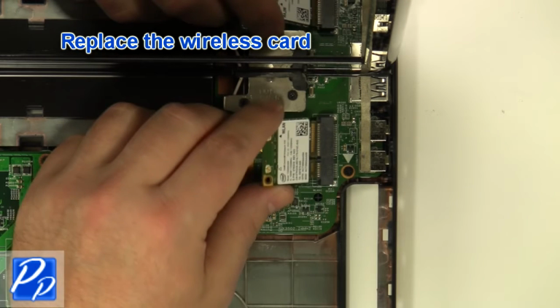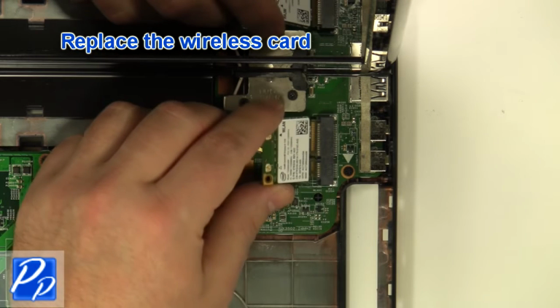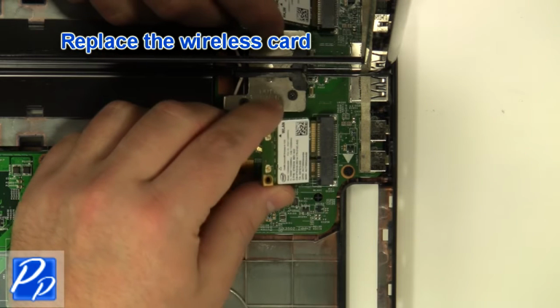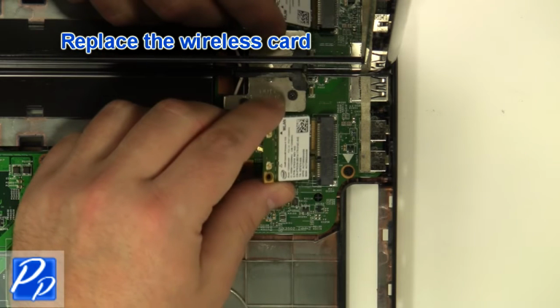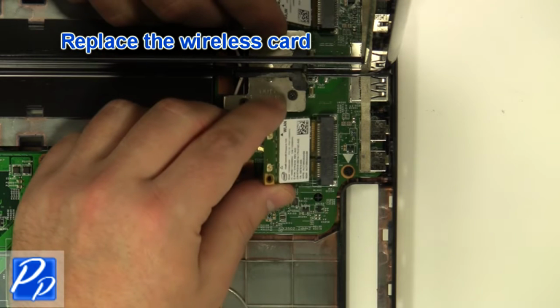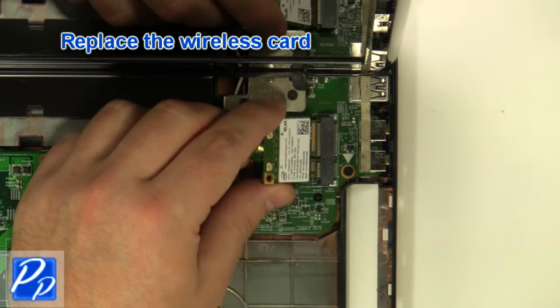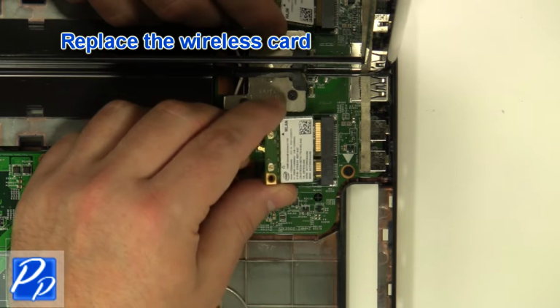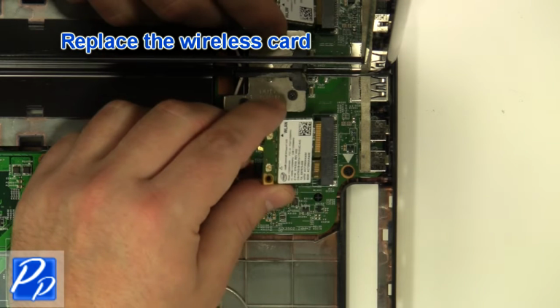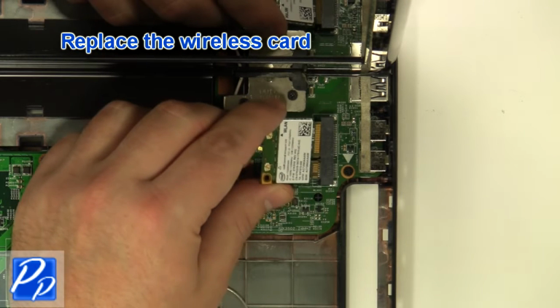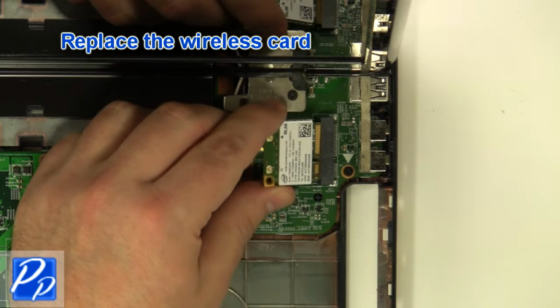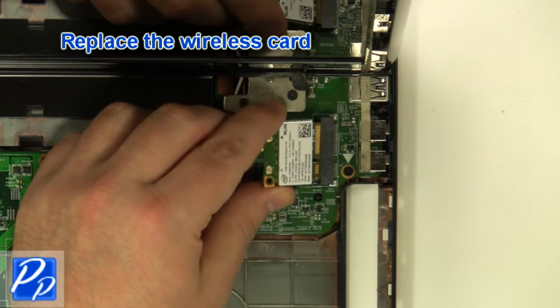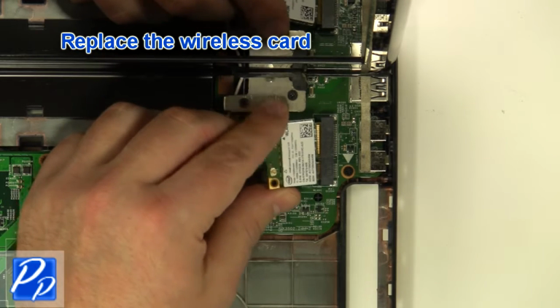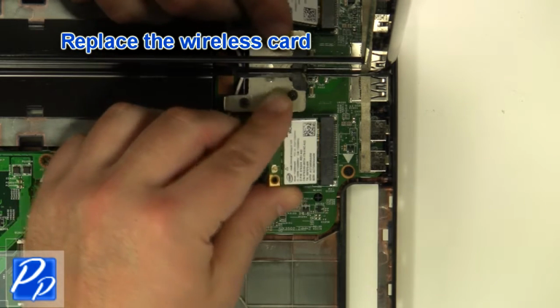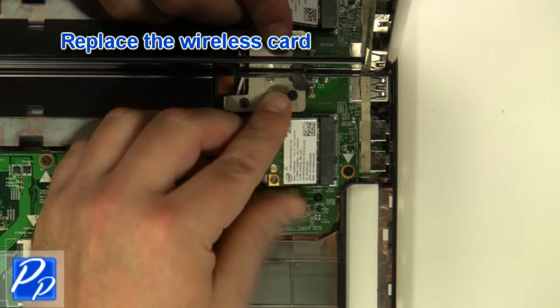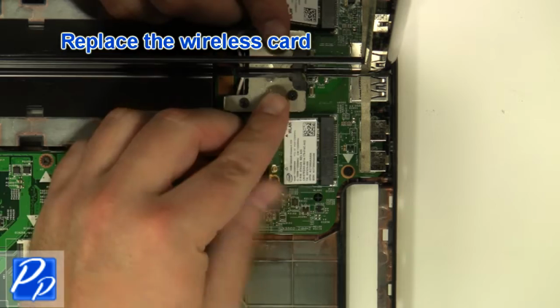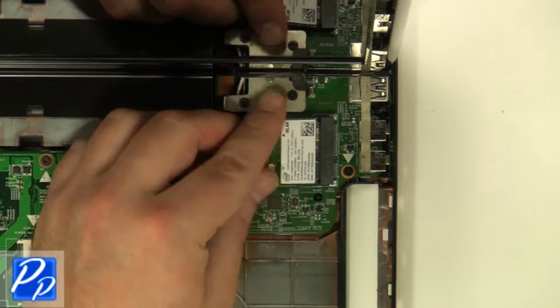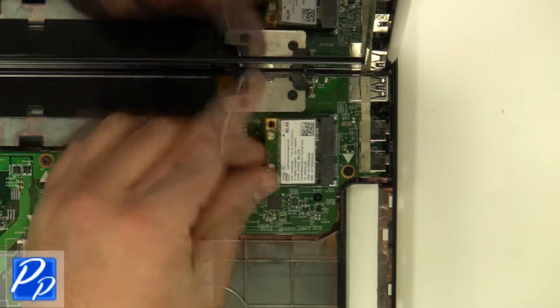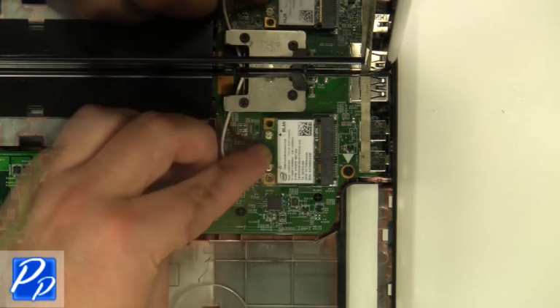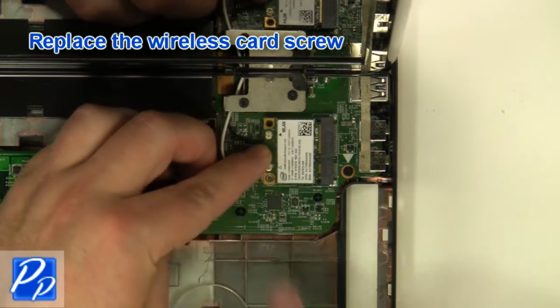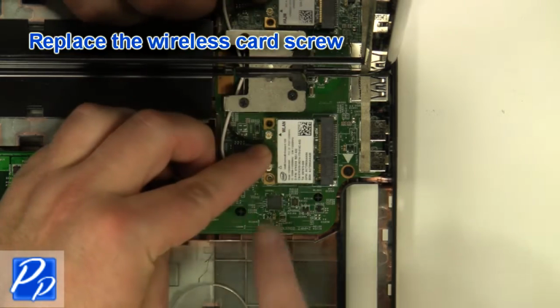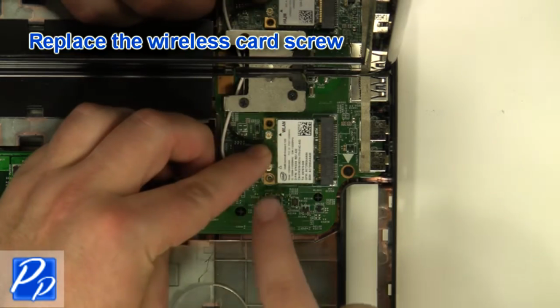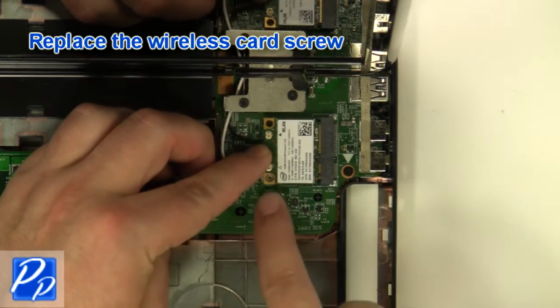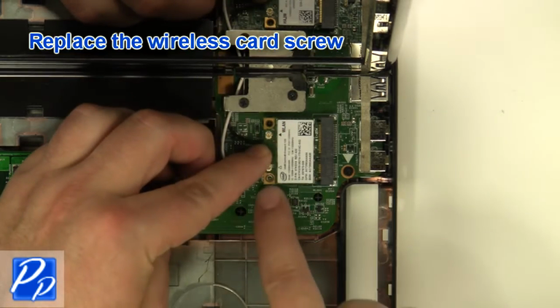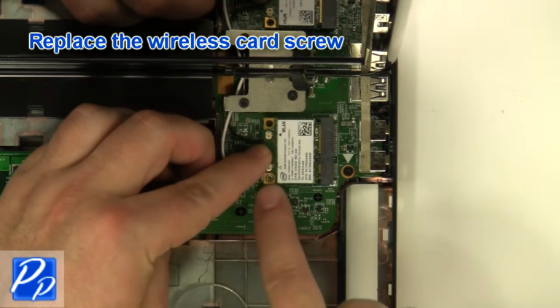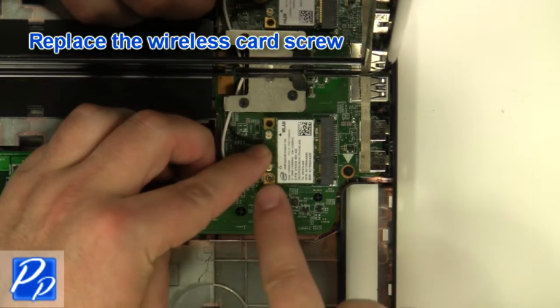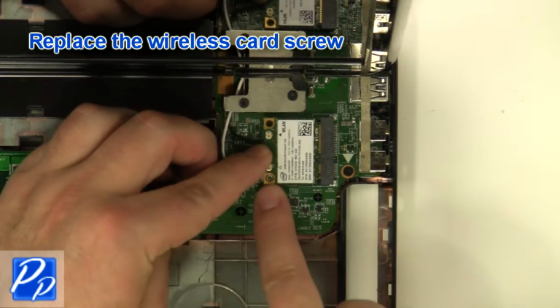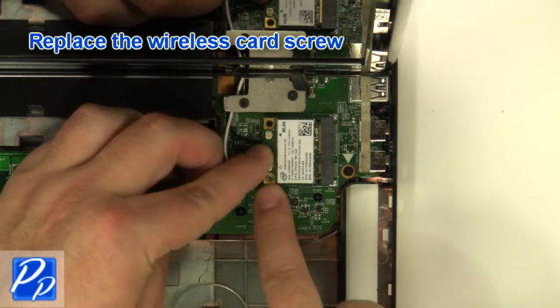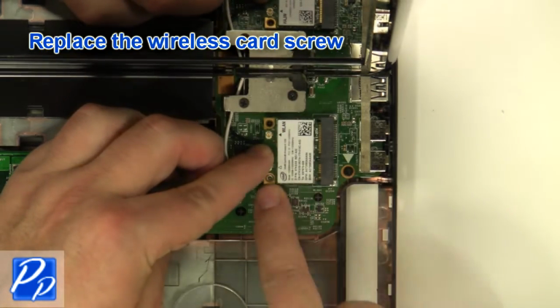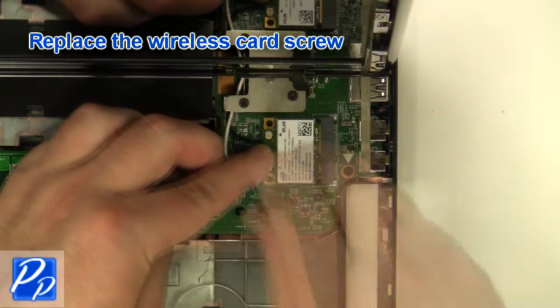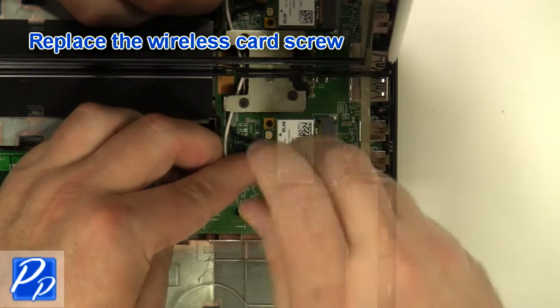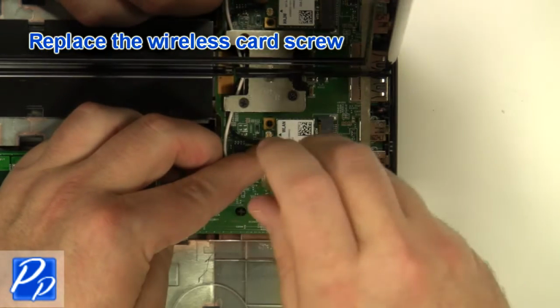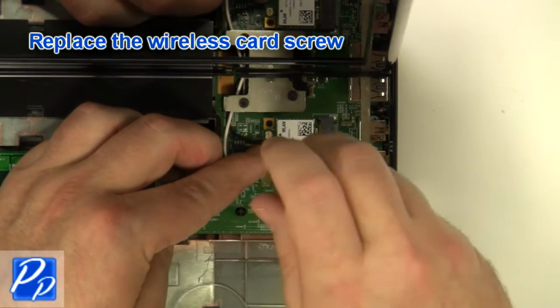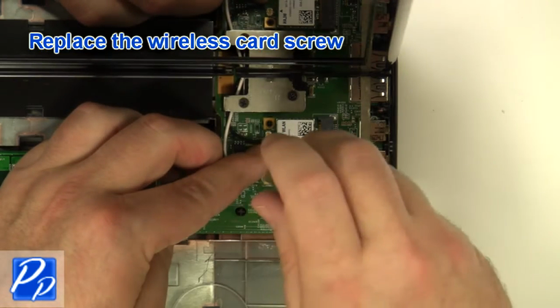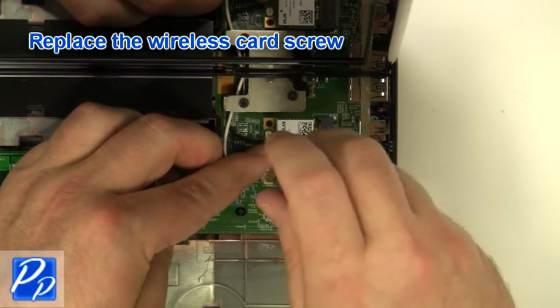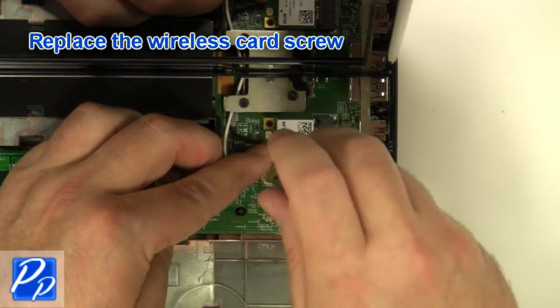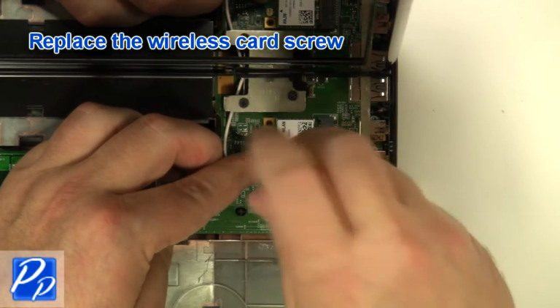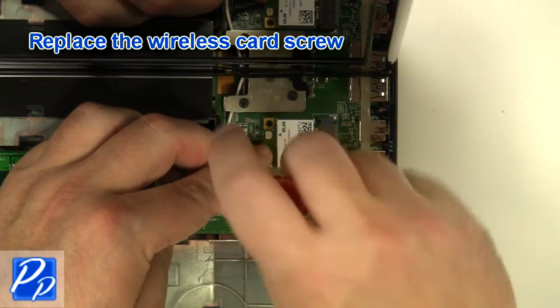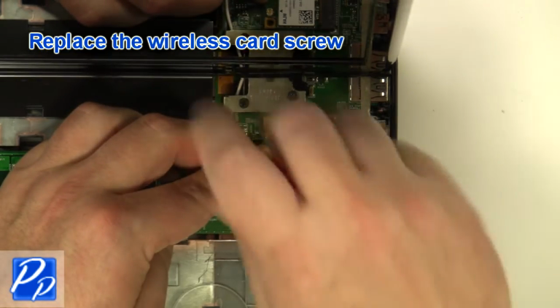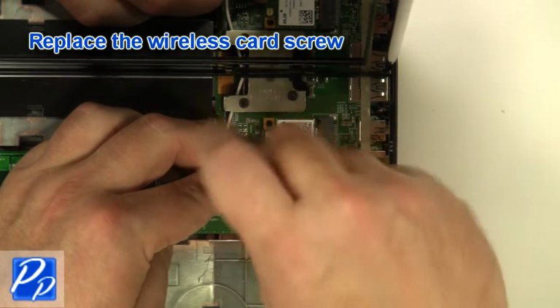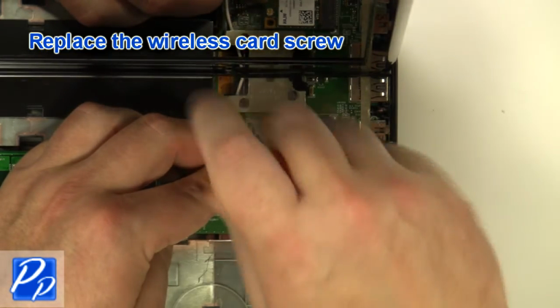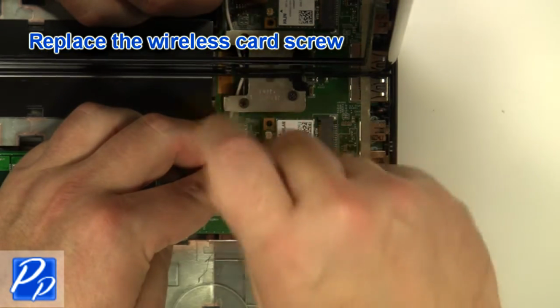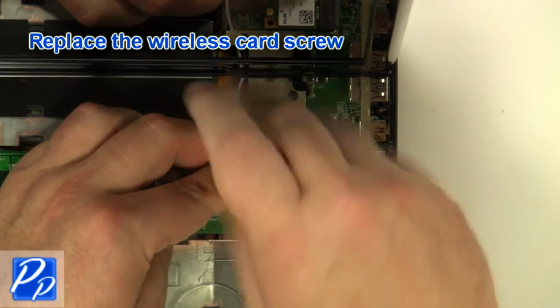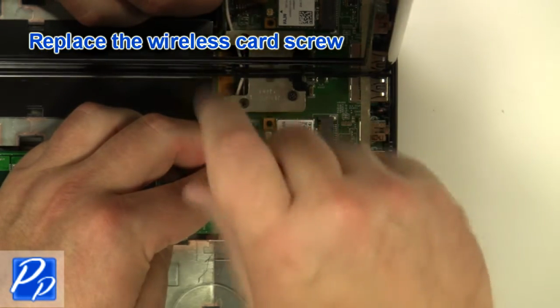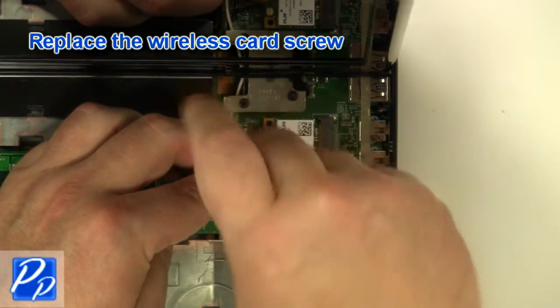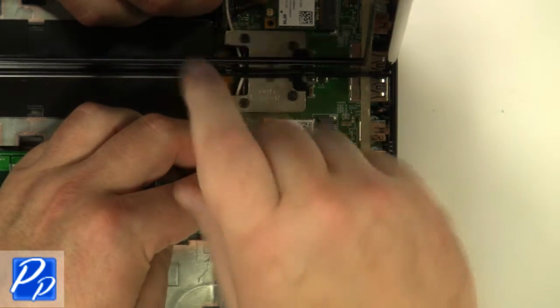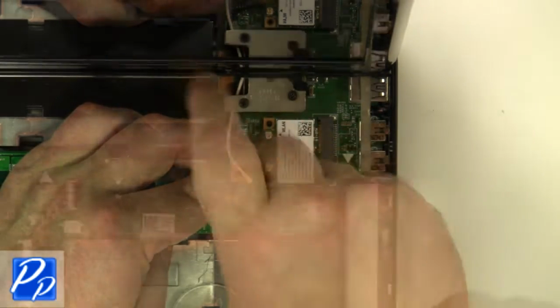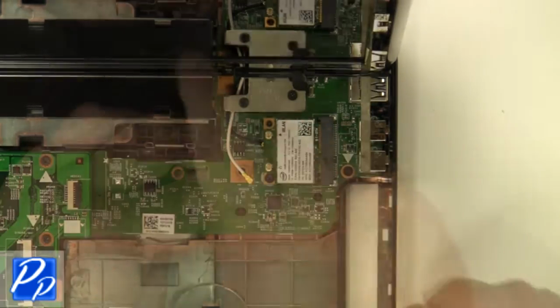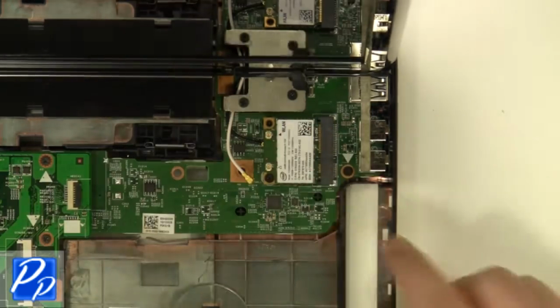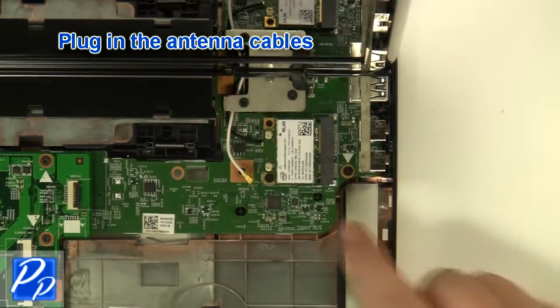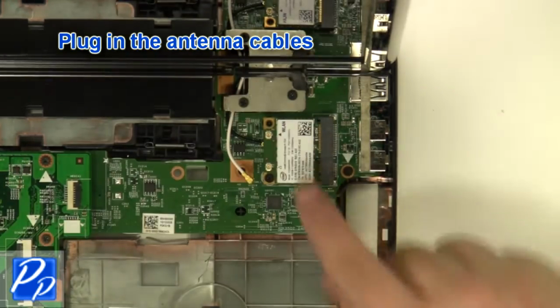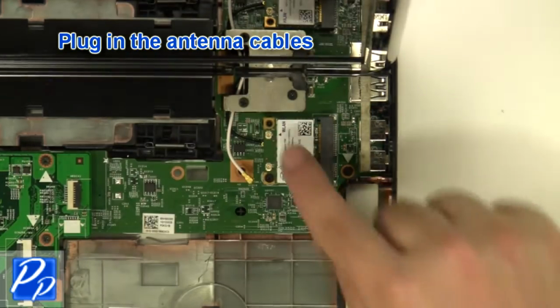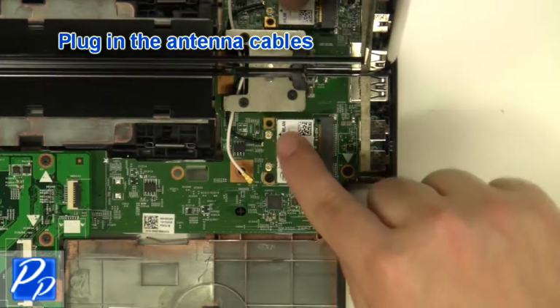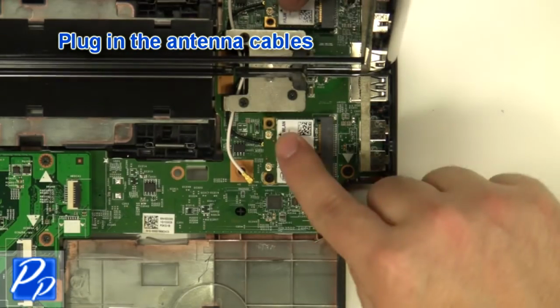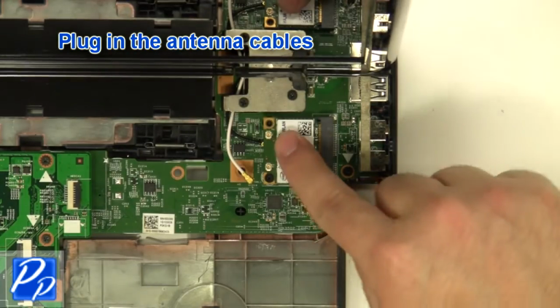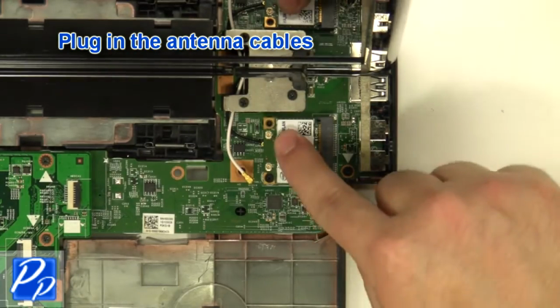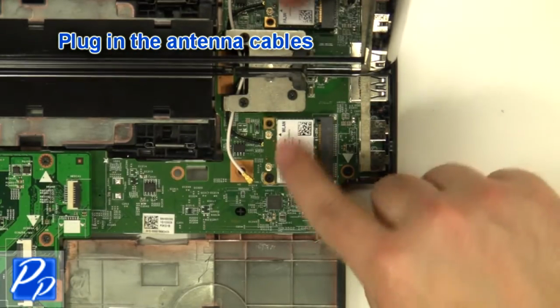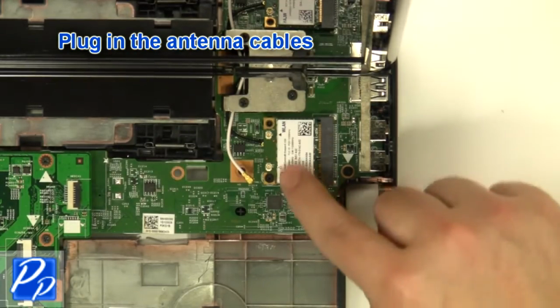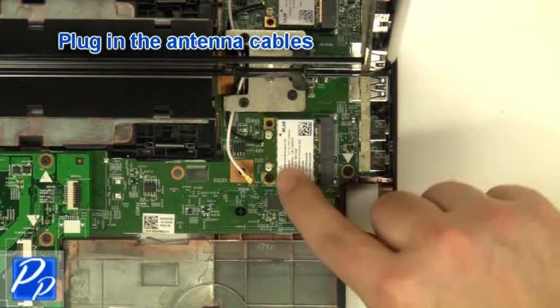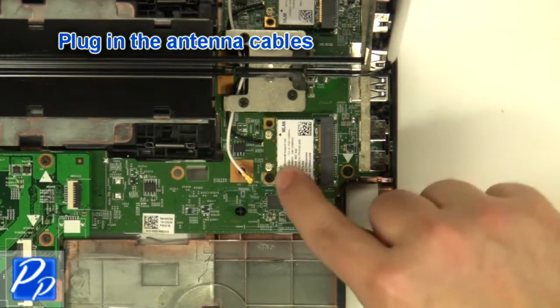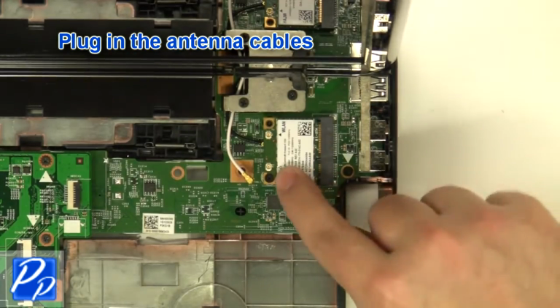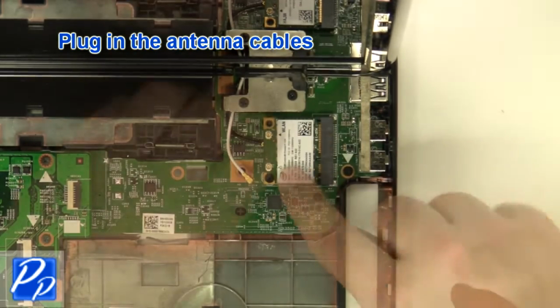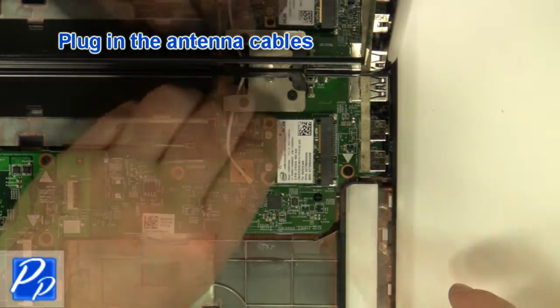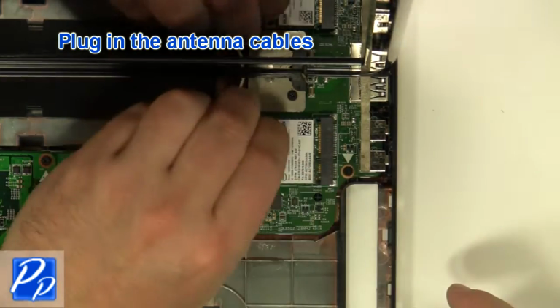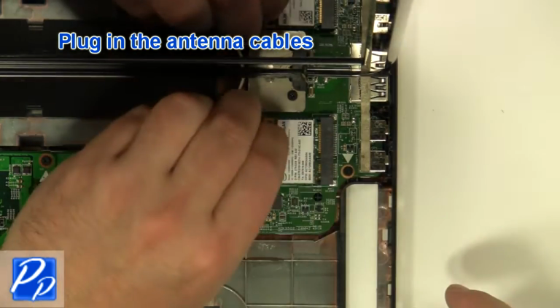Replace the wireless card and replace the wireless card screw. Plug in the antenna cables.